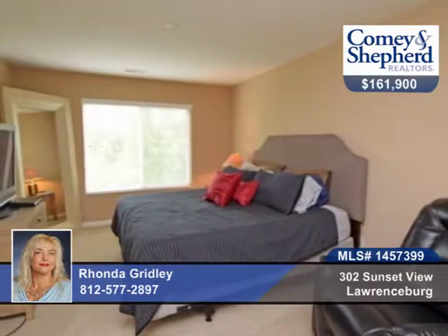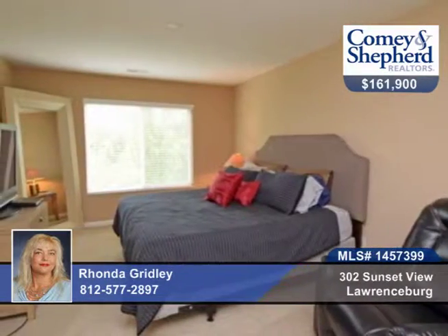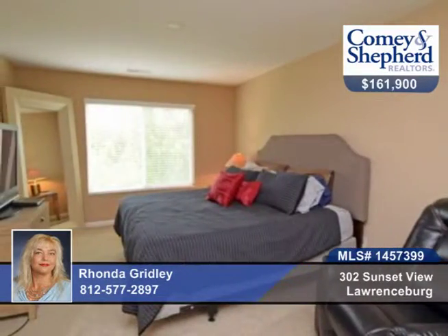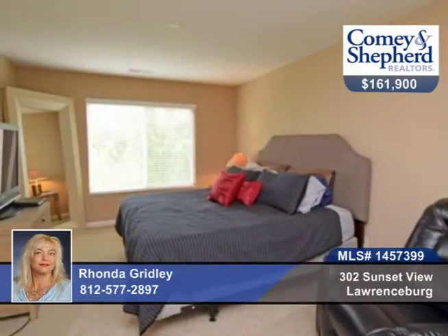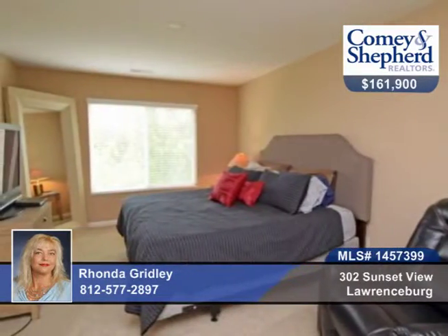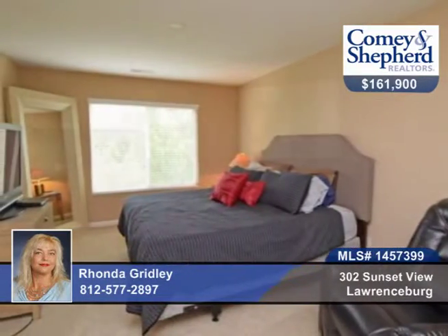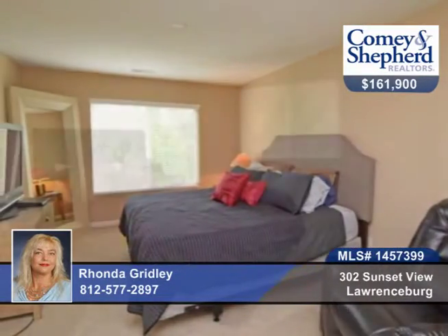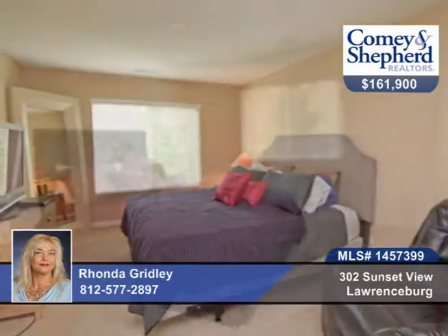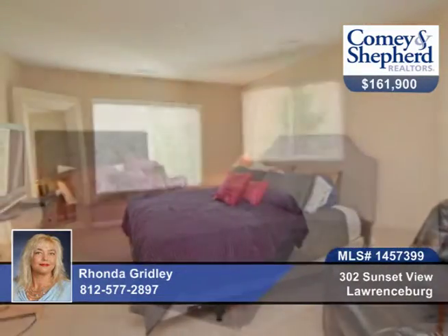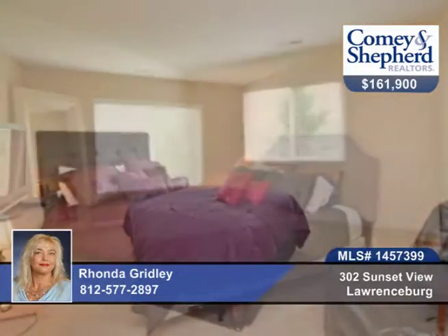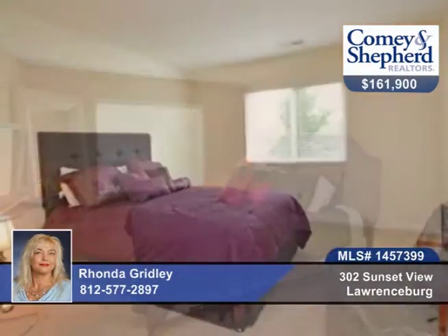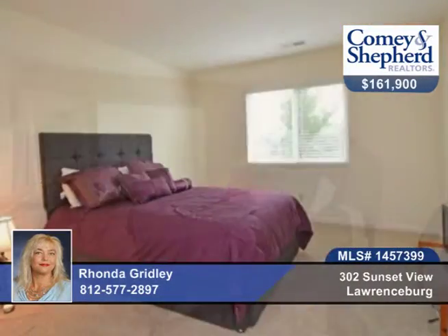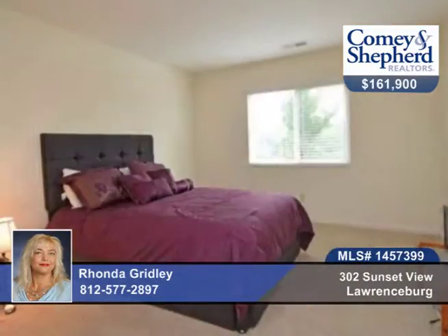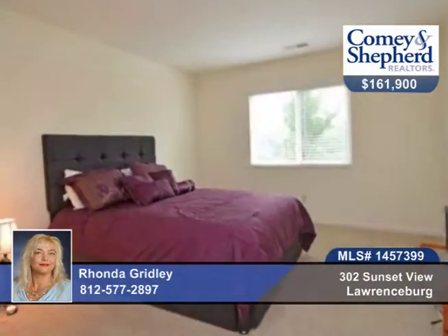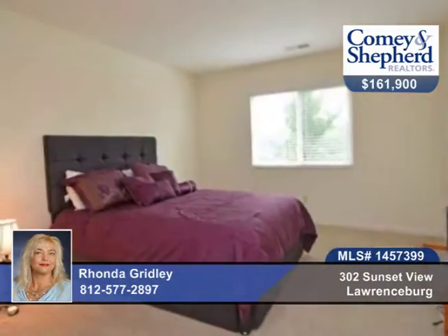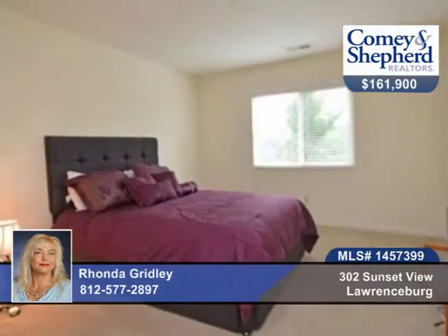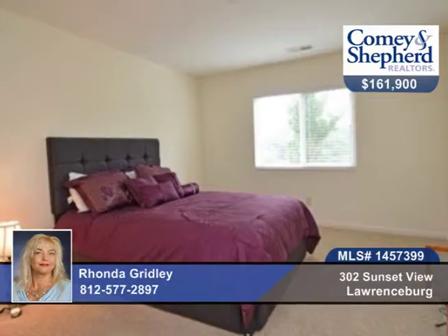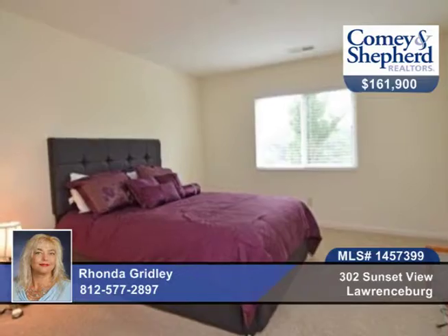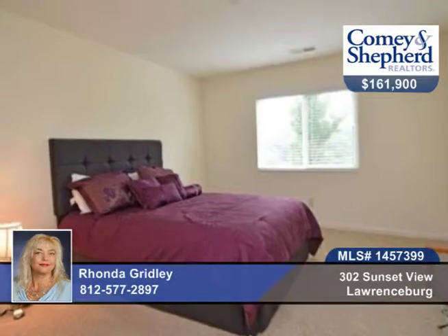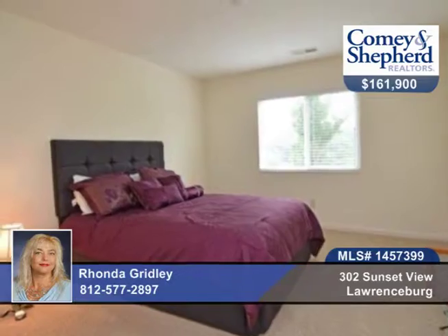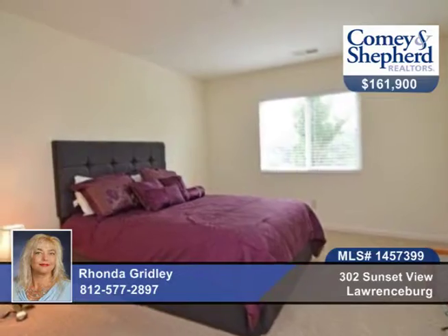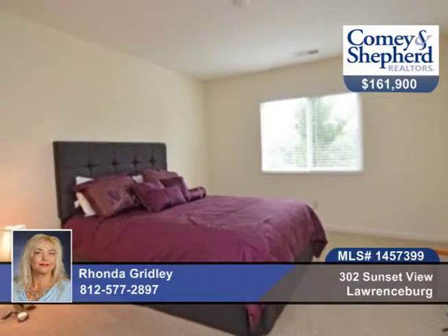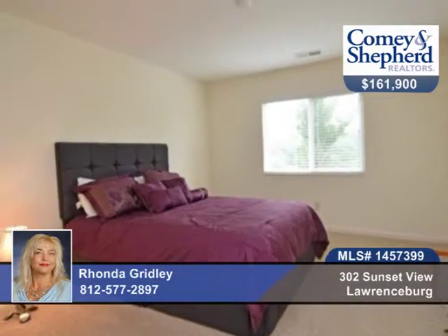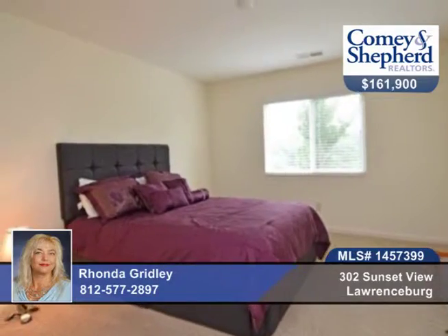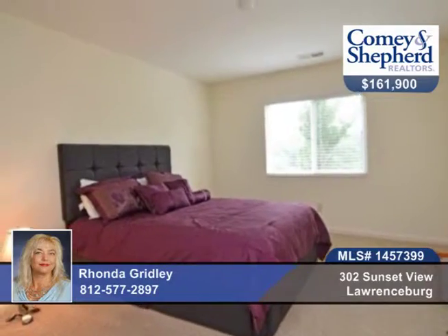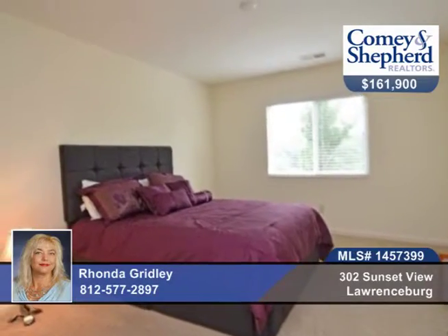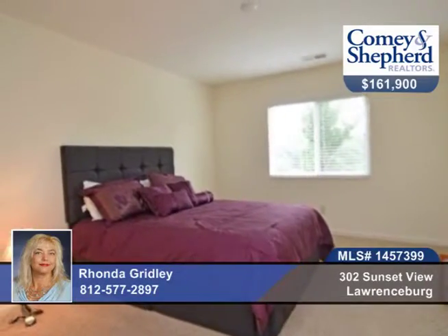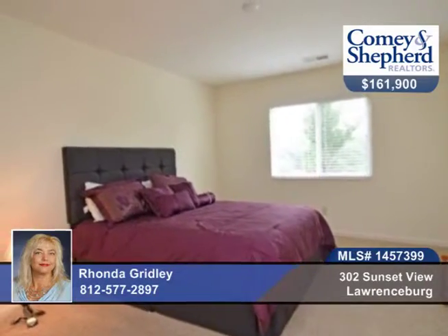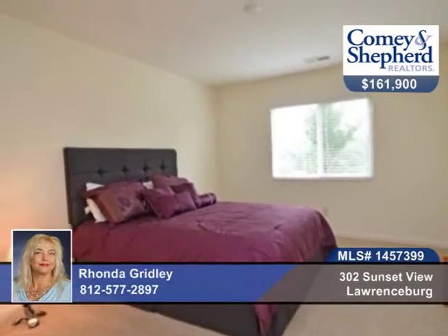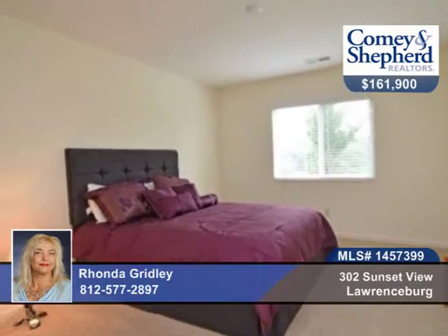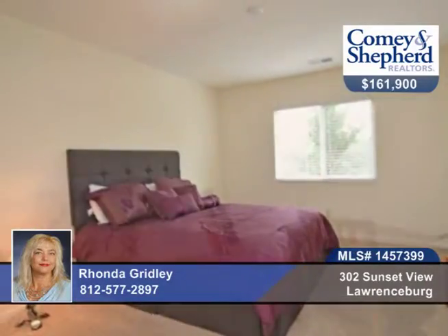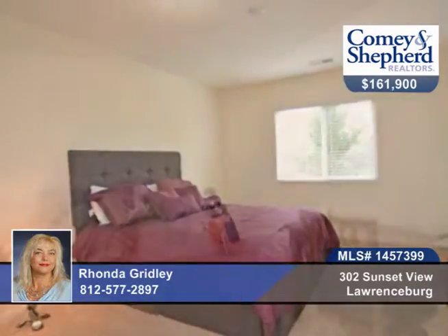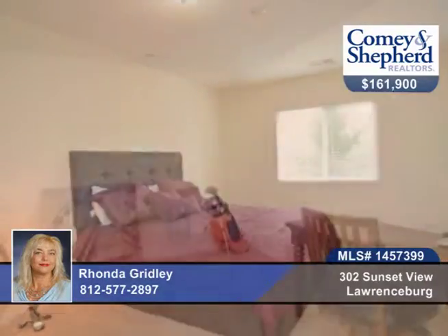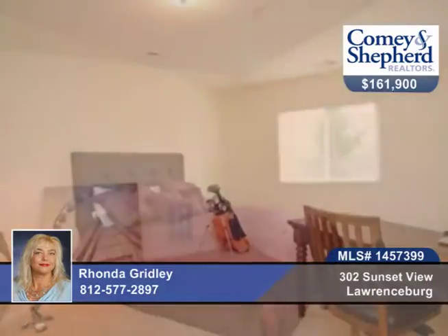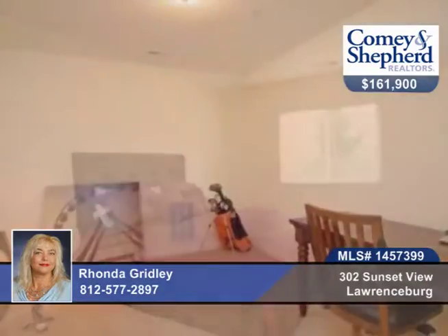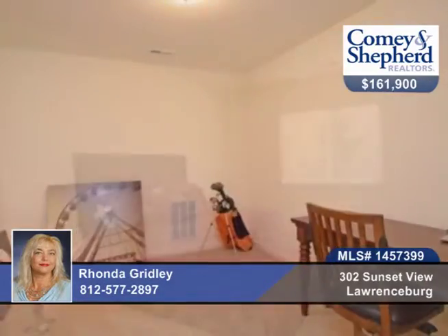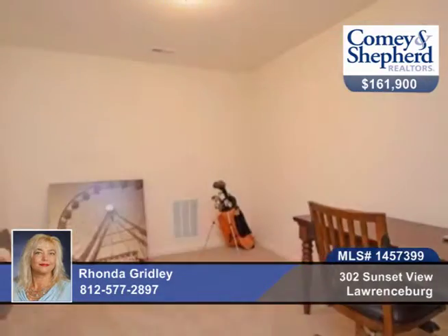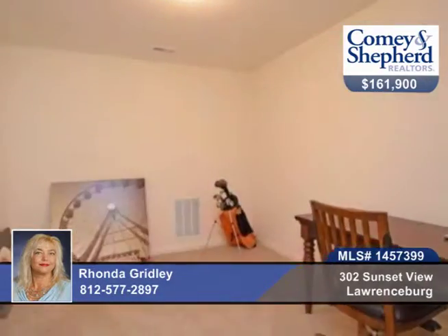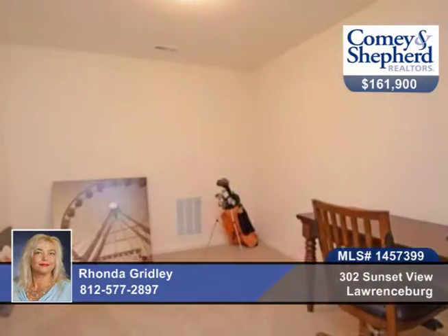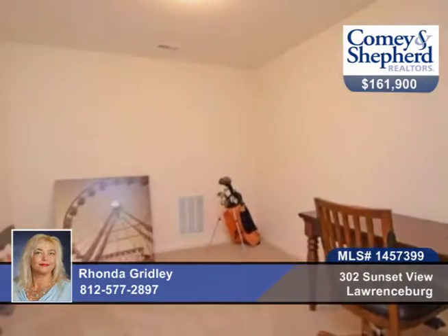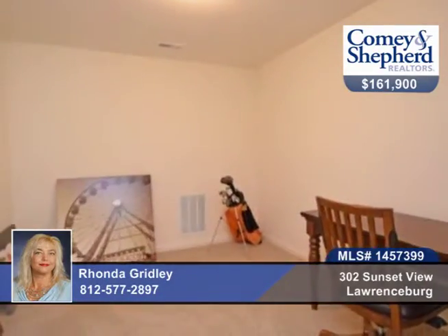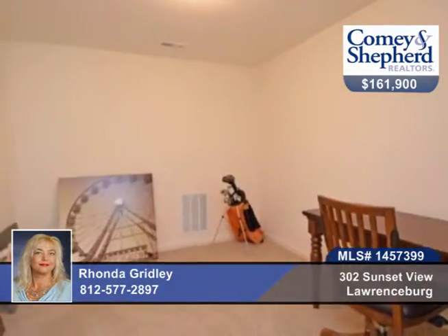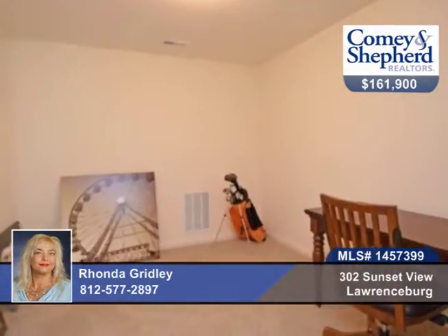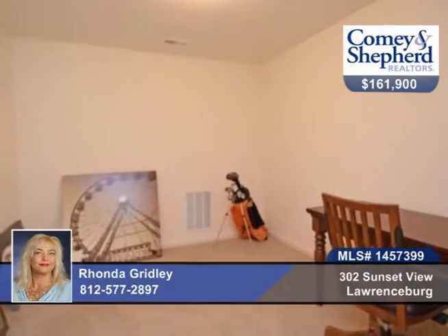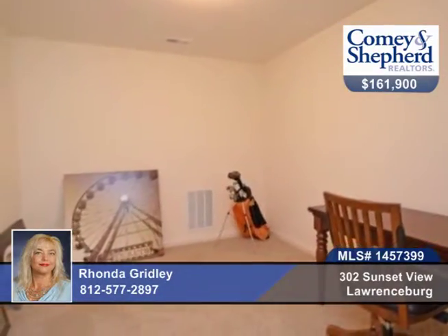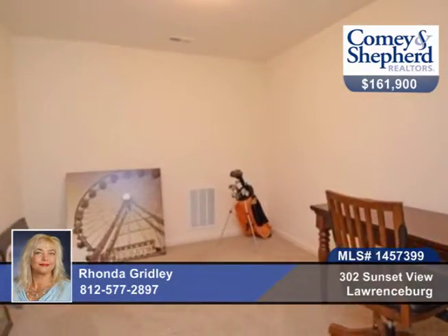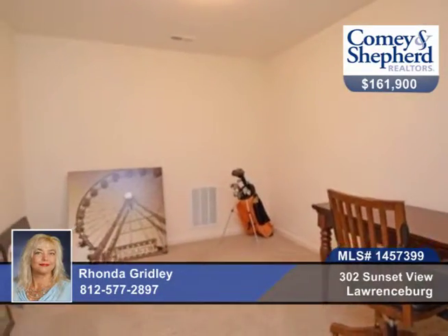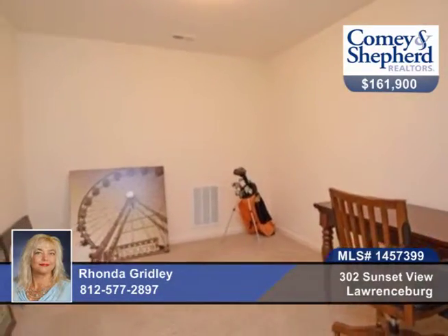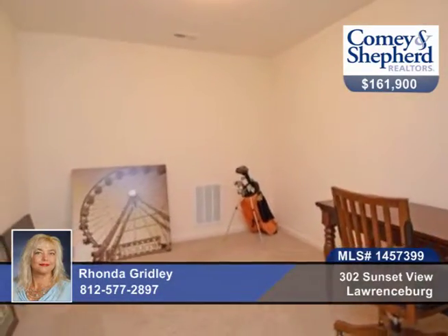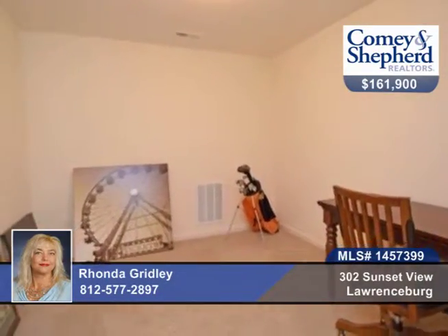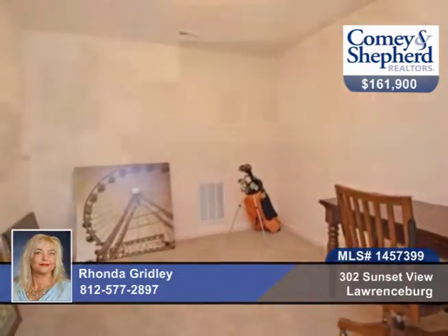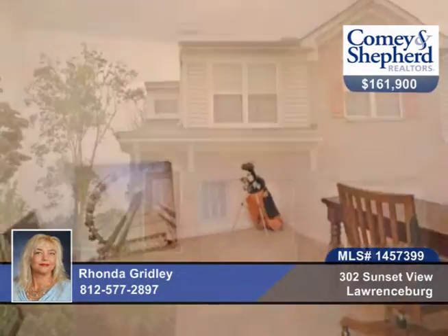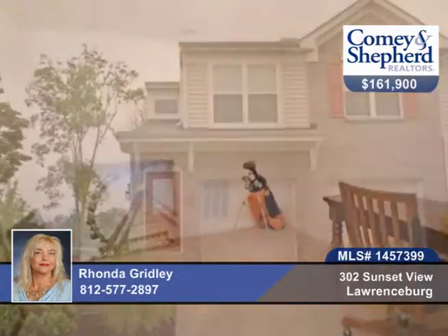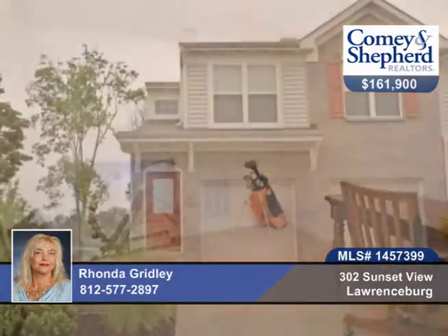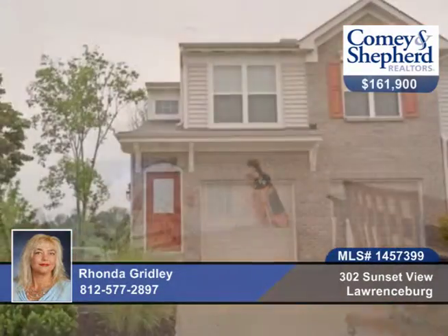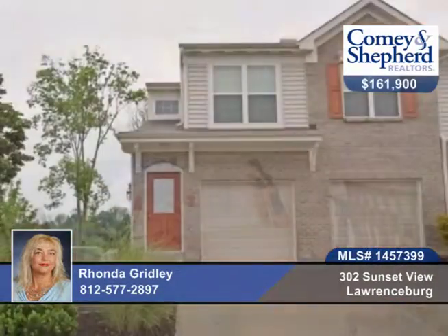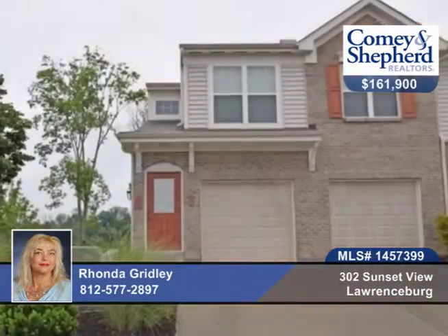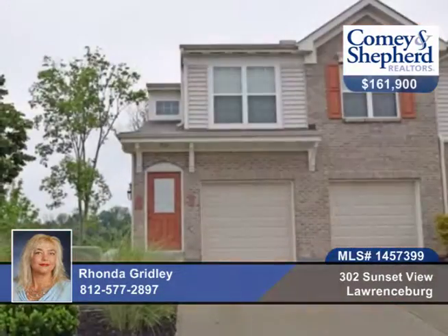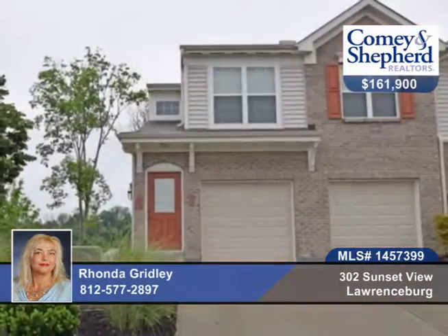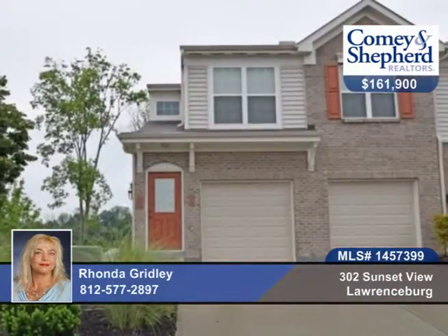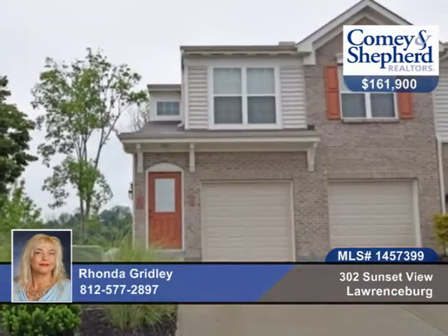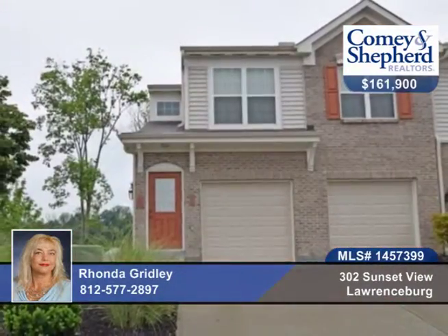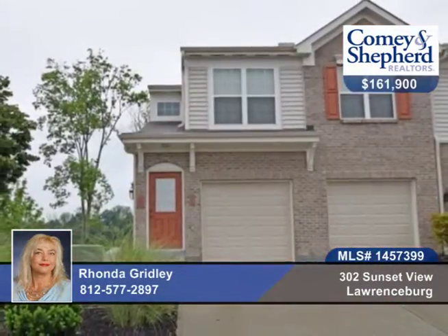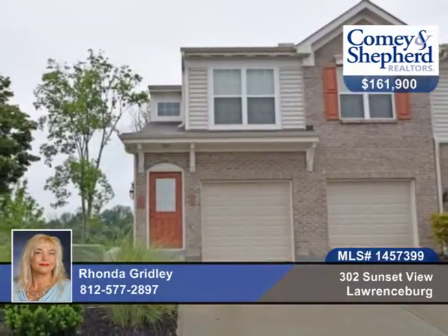This is Fisher Home Construction and beautiful Riviera Condominium community at its best. Call Rhonda today for your personal showing.